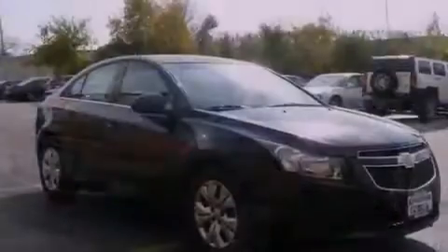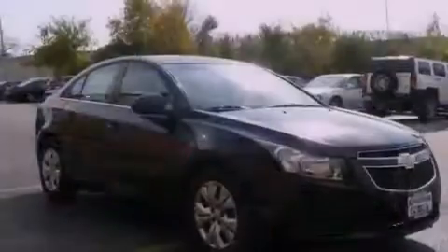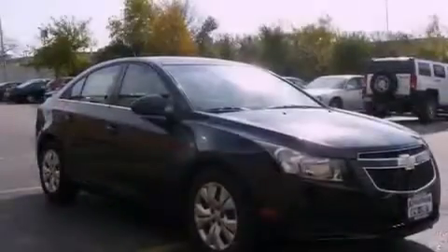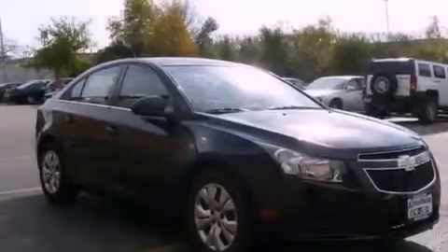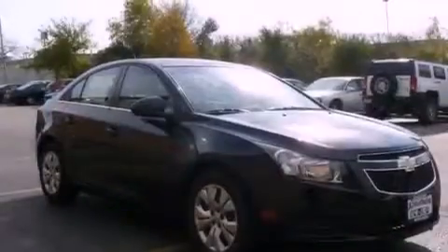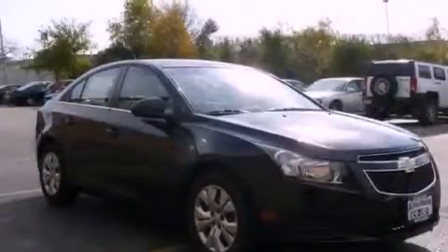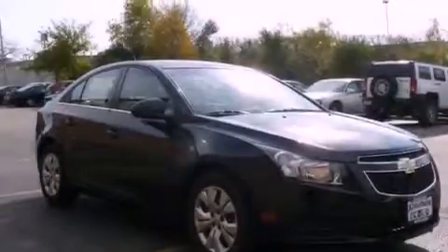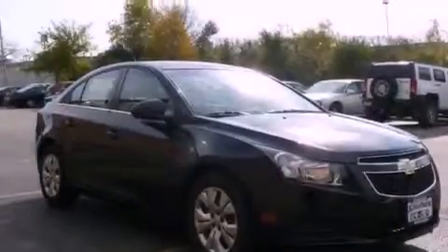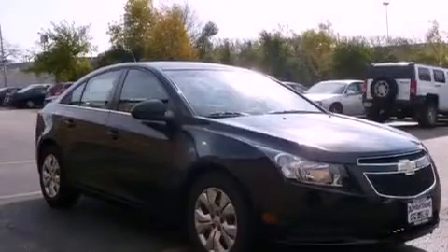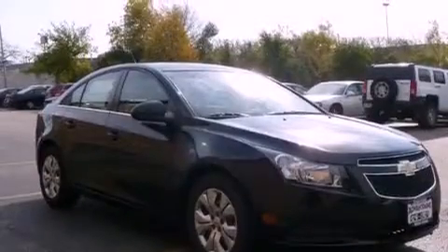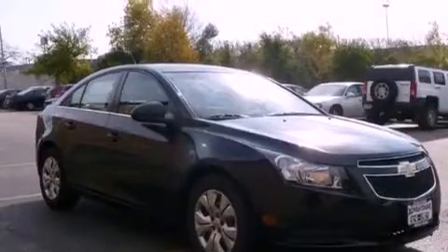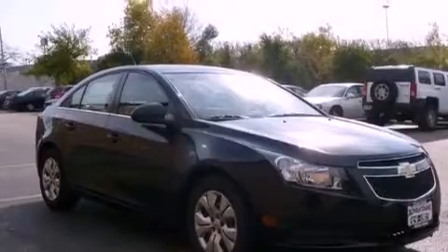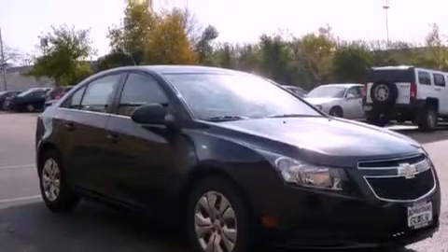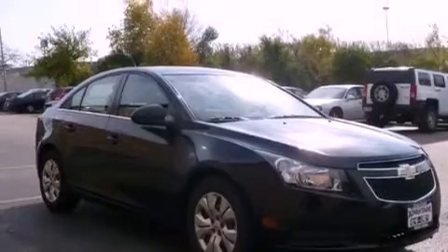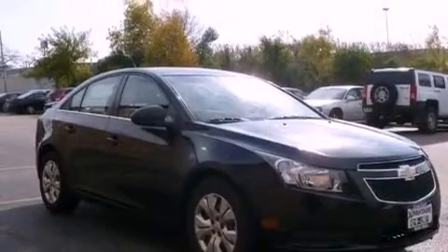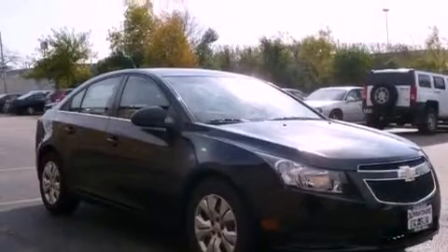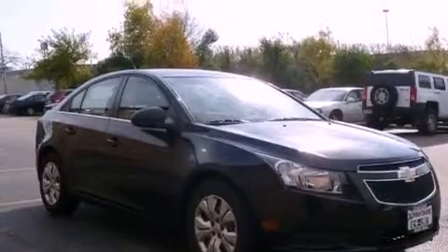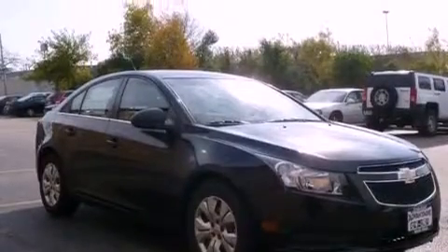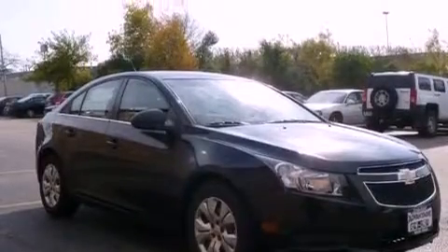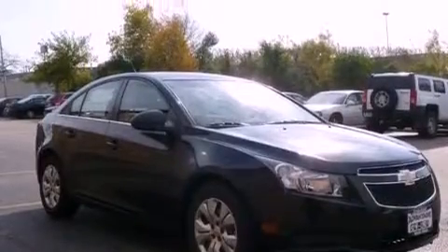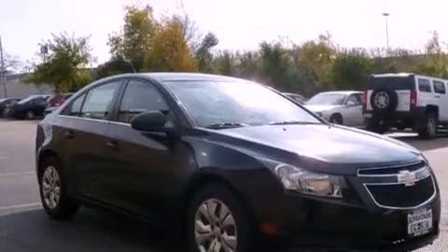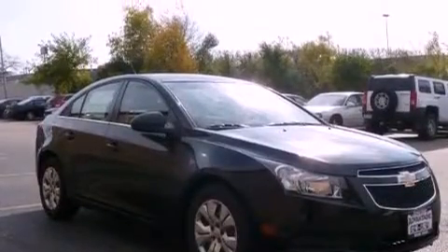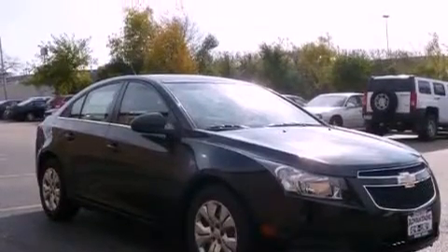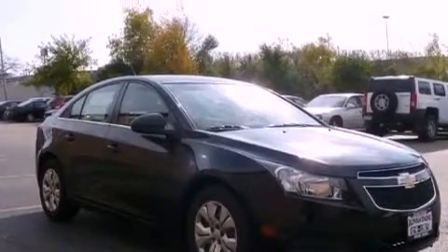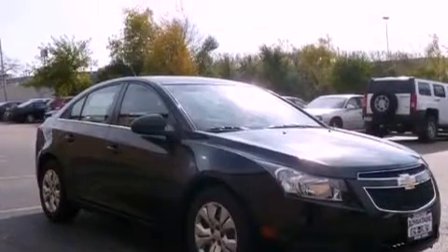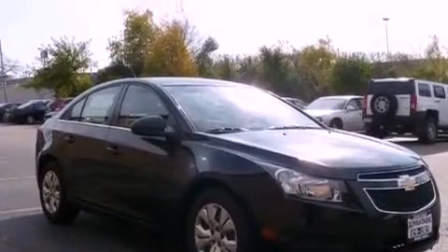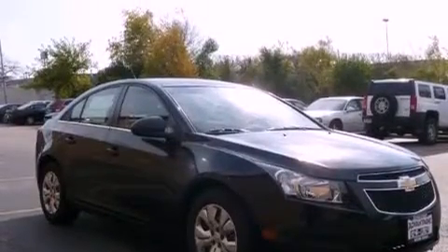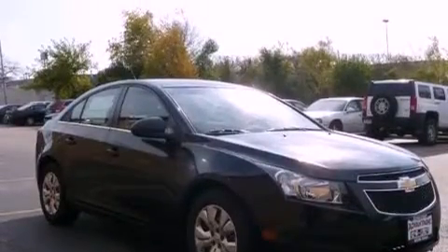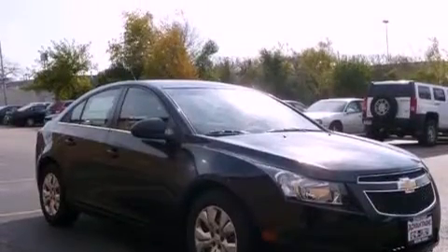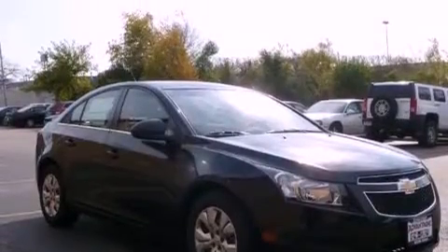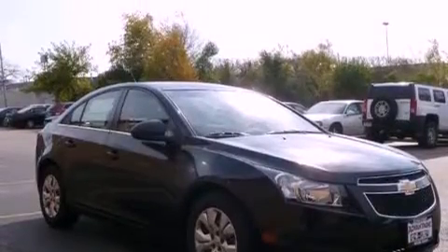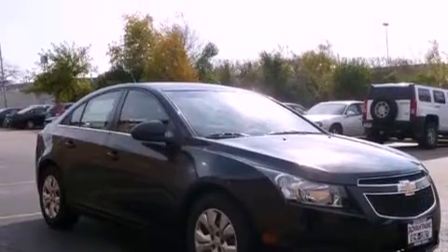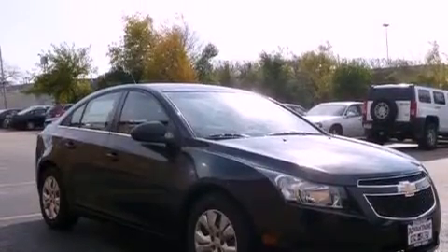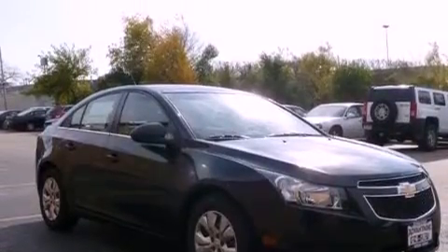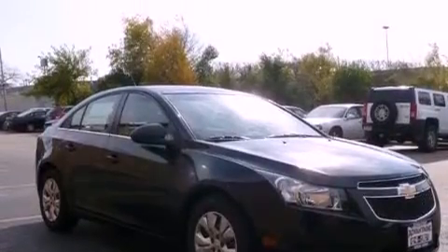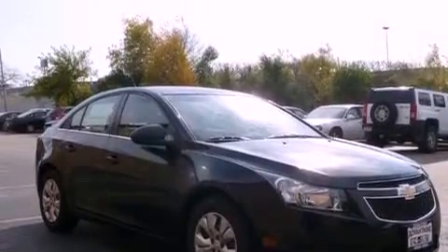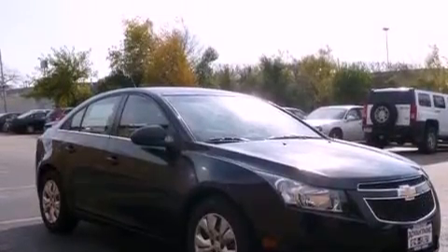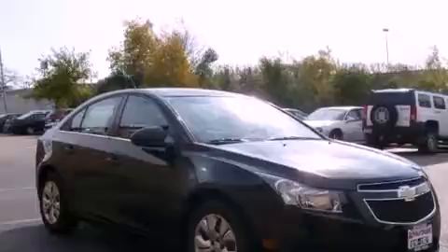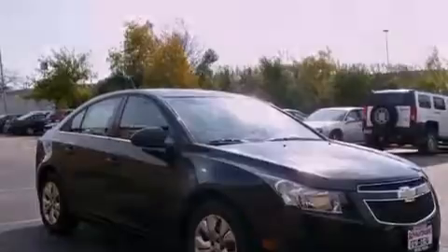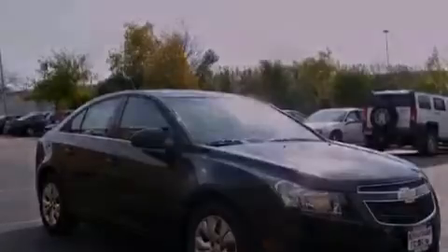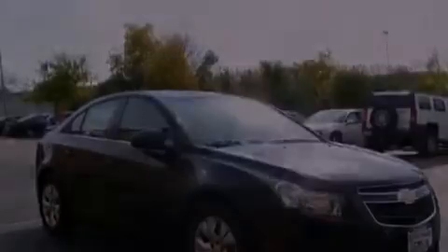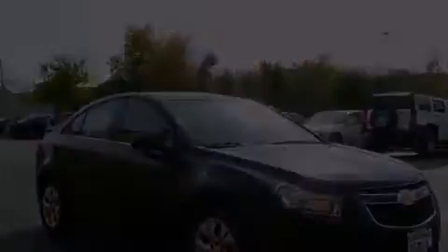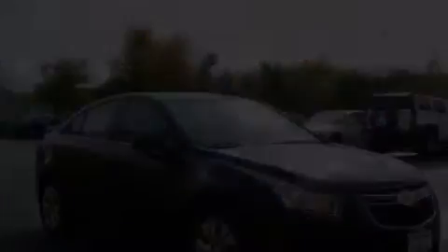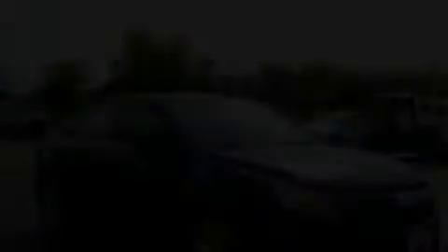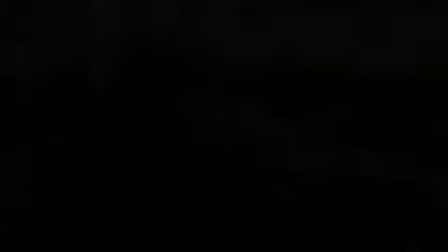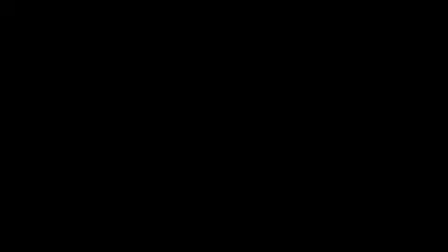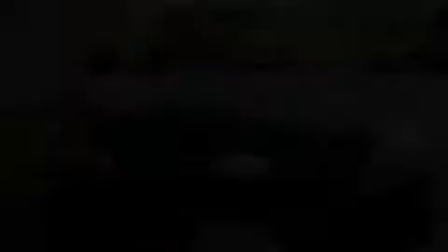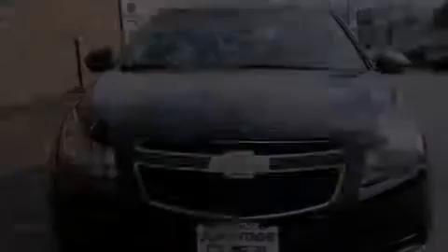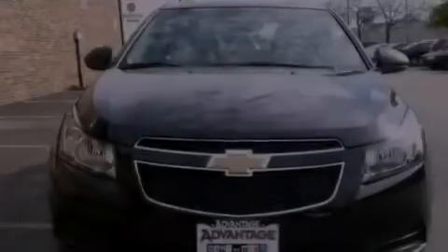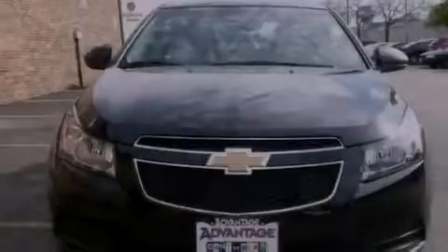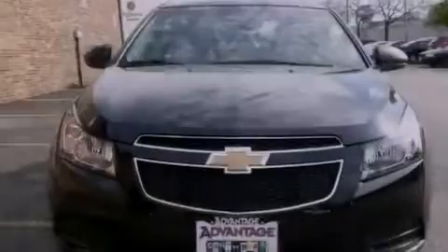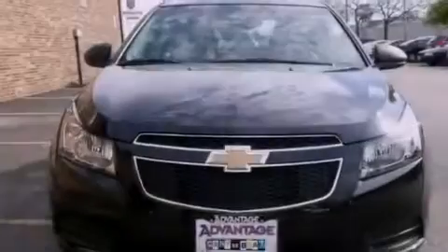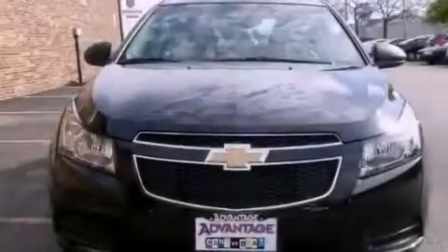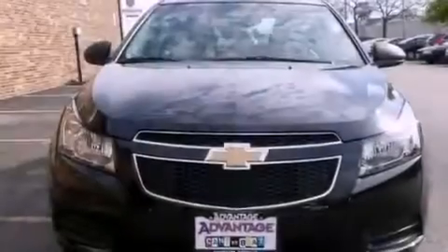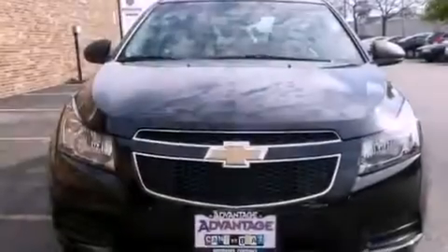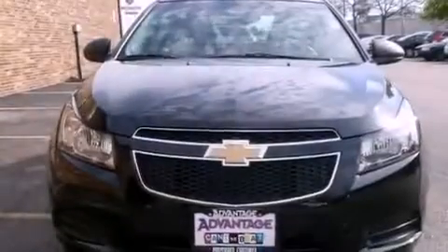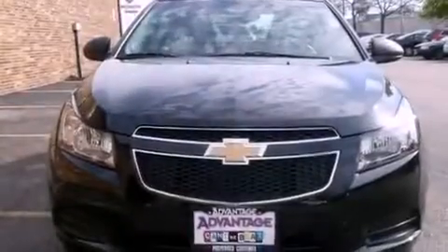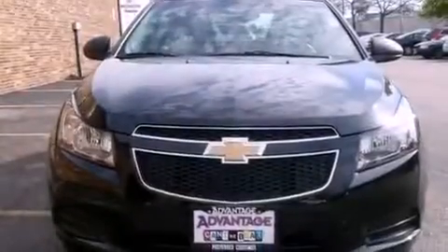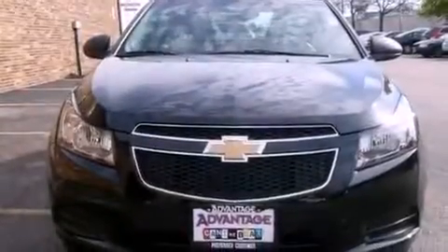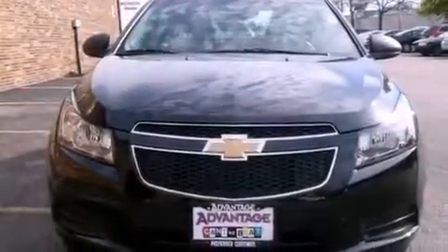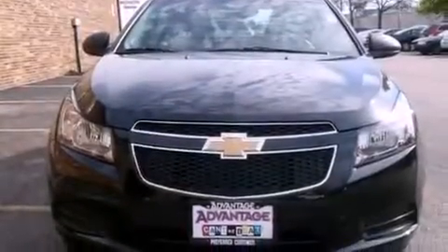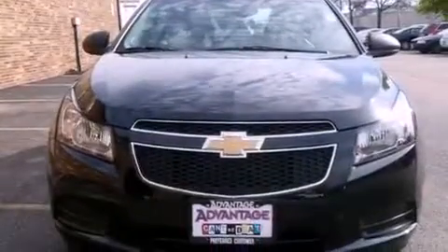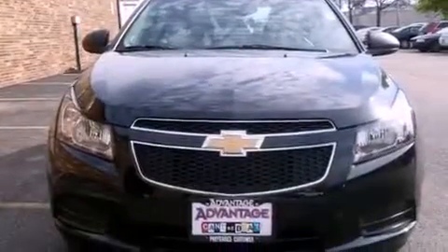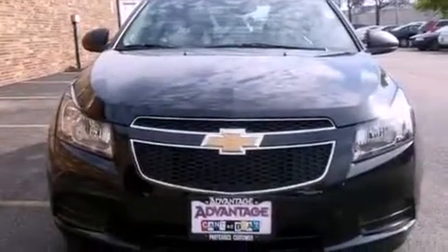With an EPA estimated rating of 36 miles per gallon on the highway, this vehicle is clearly a fuel-efficient choice.